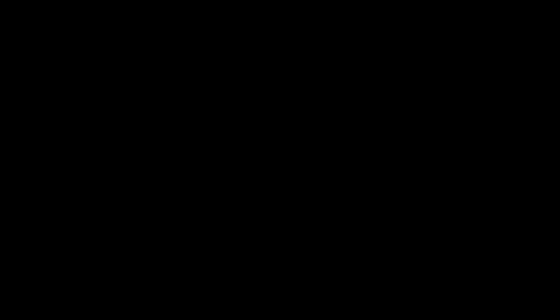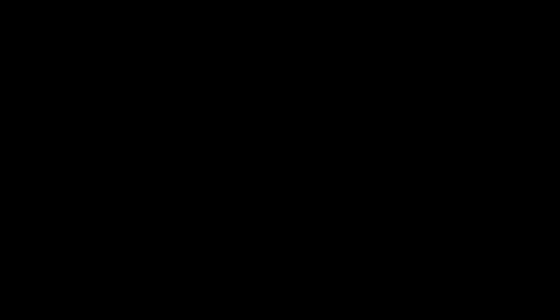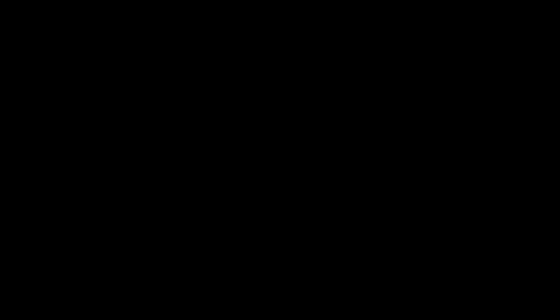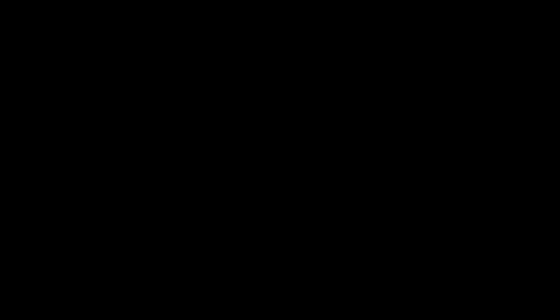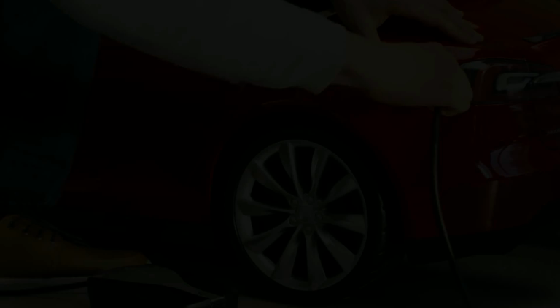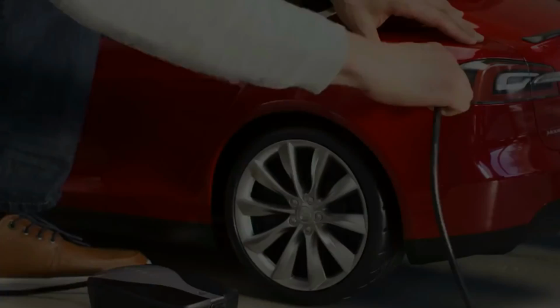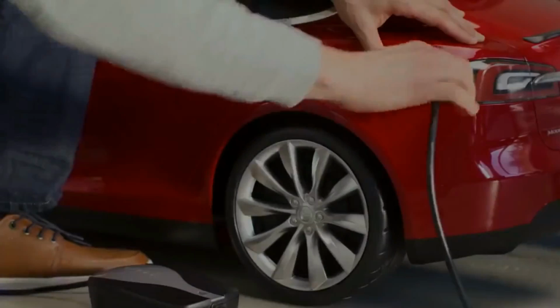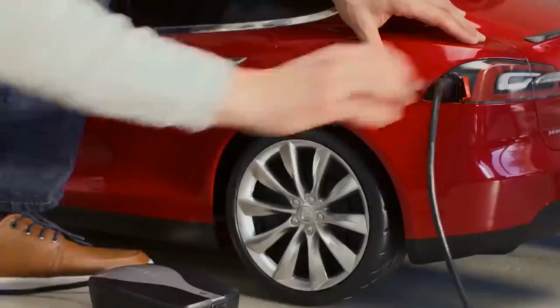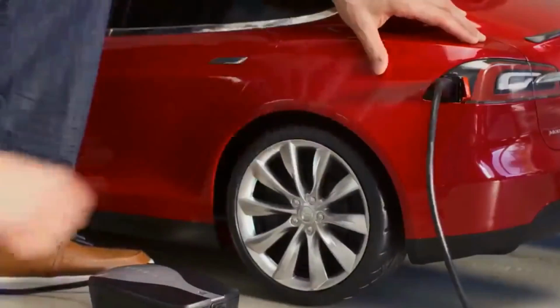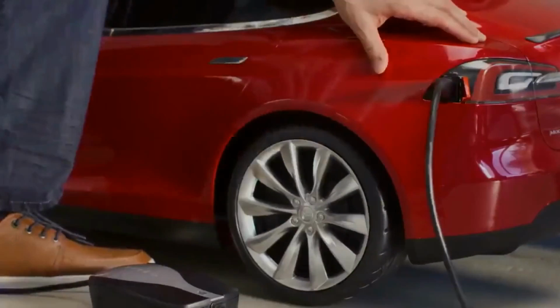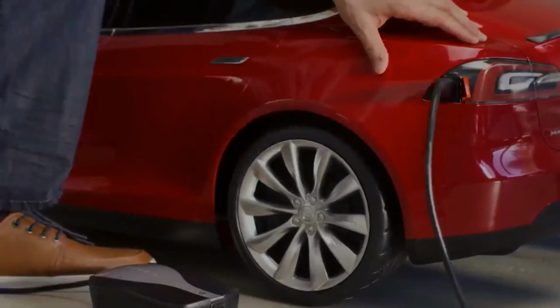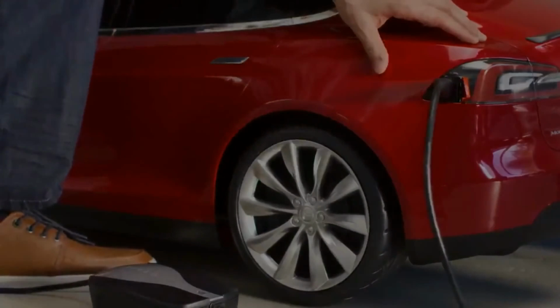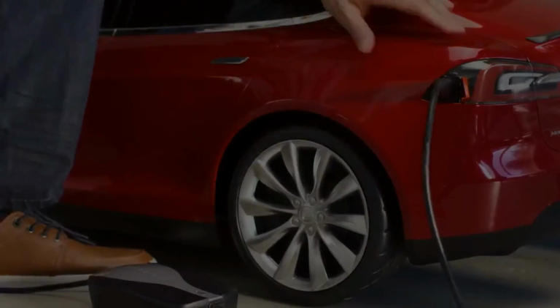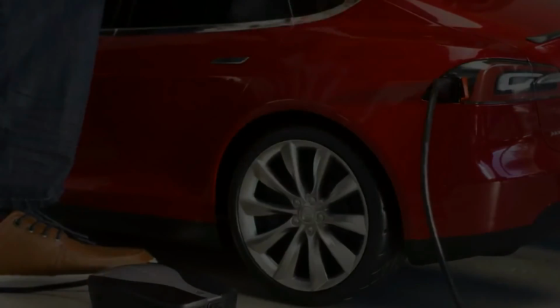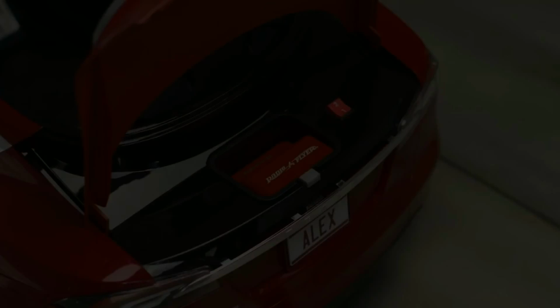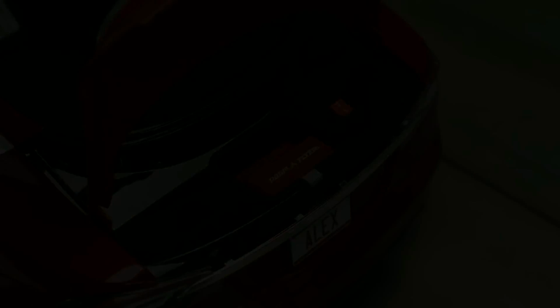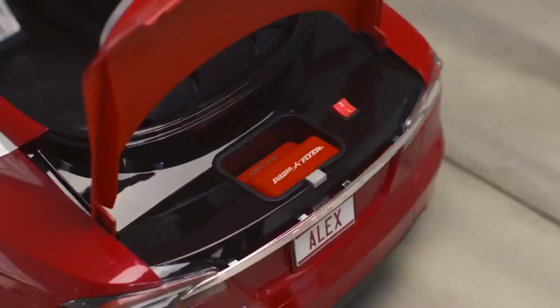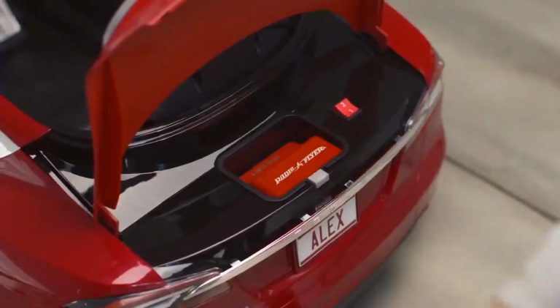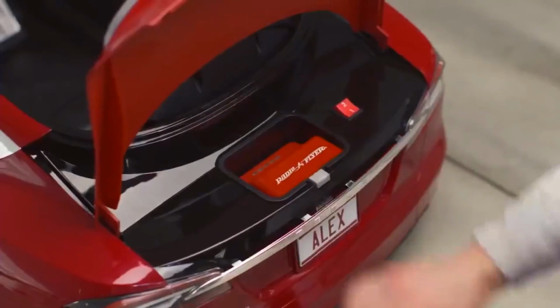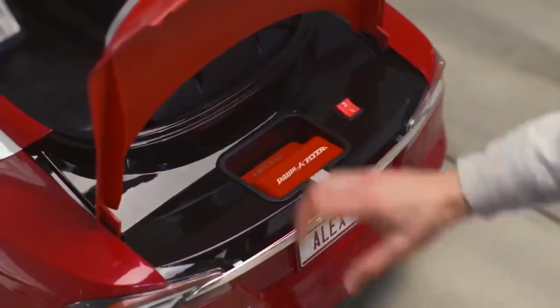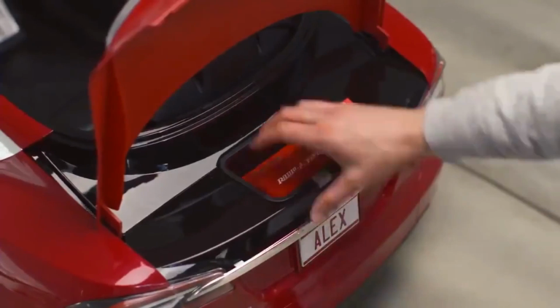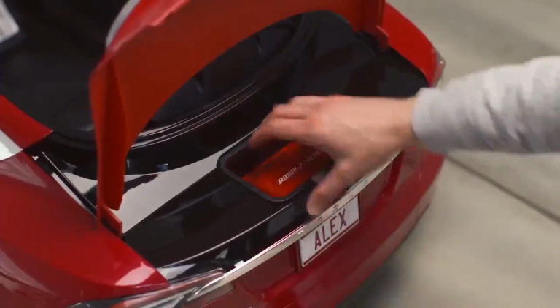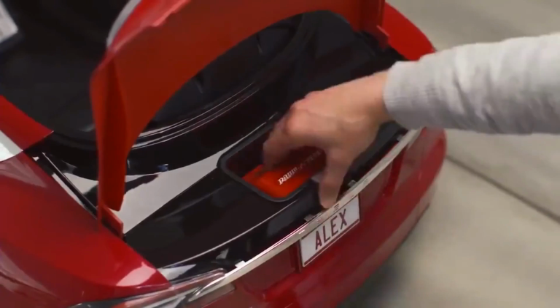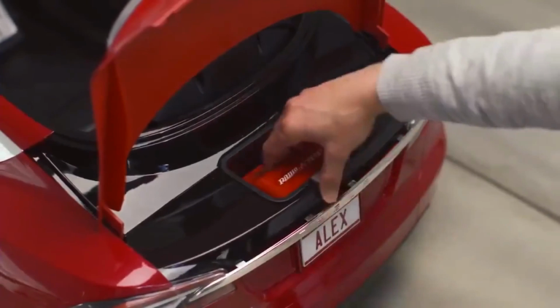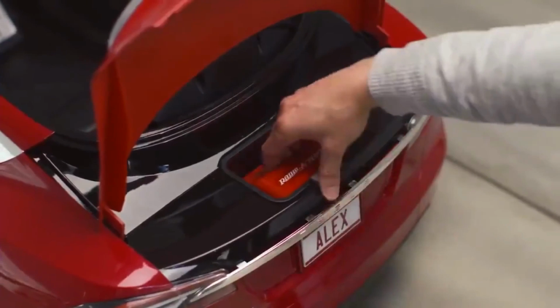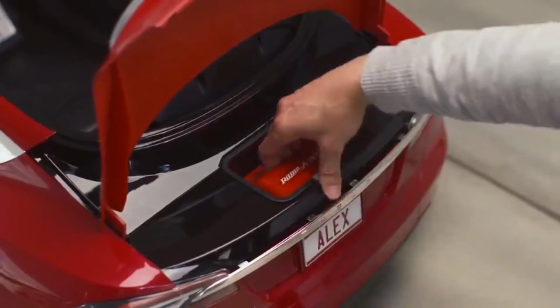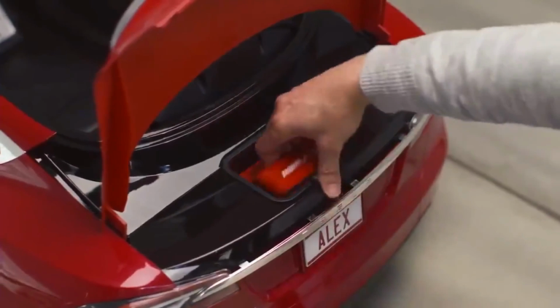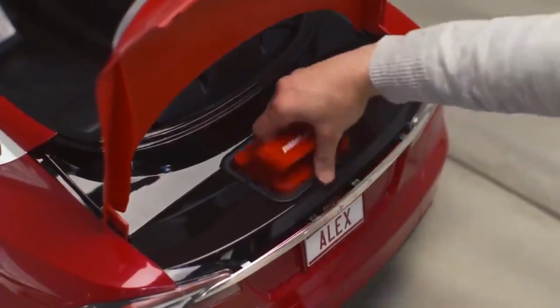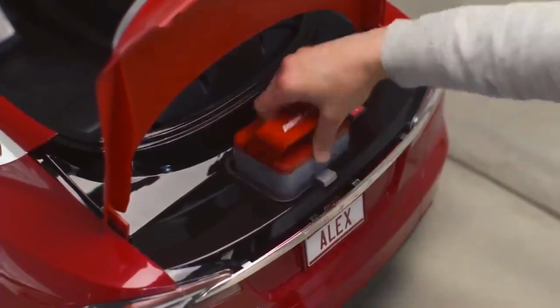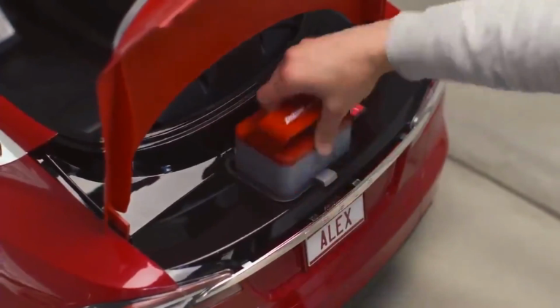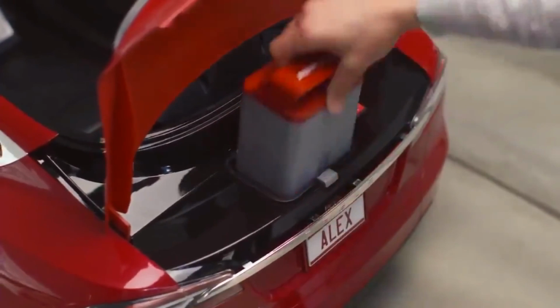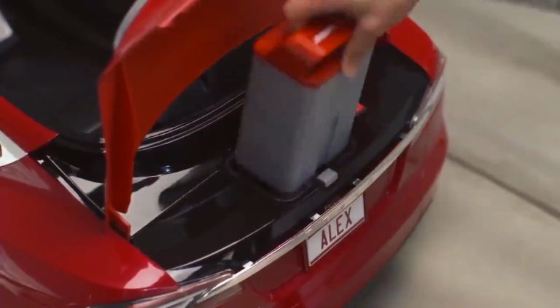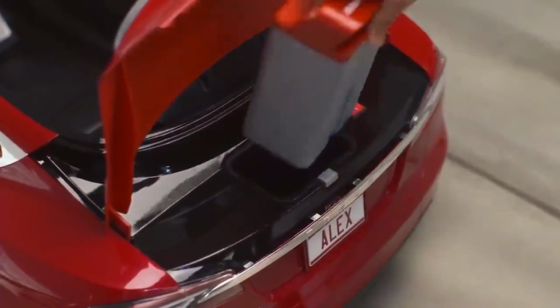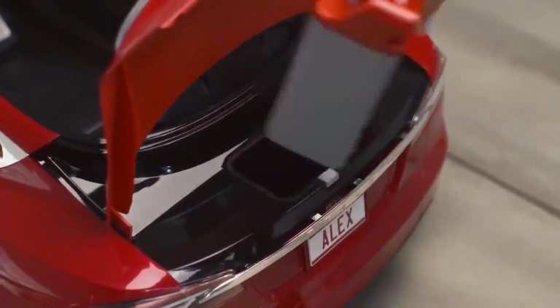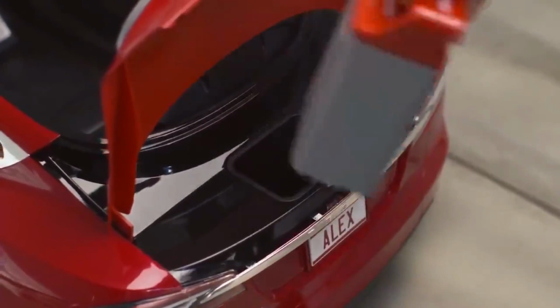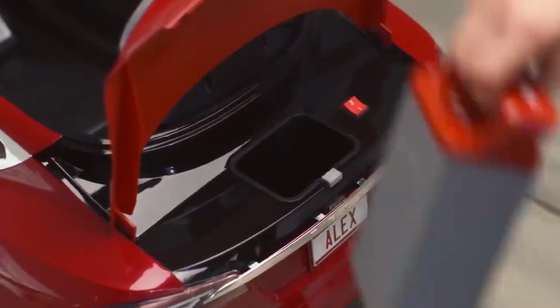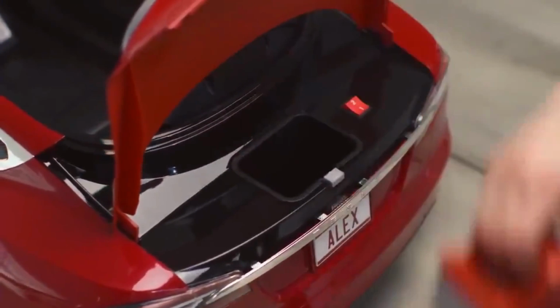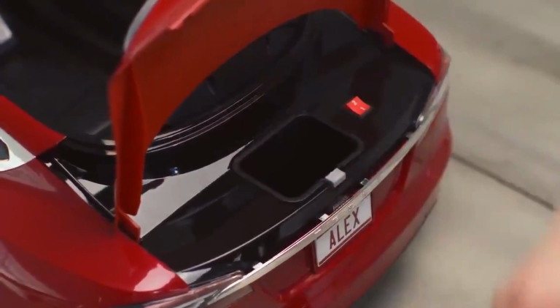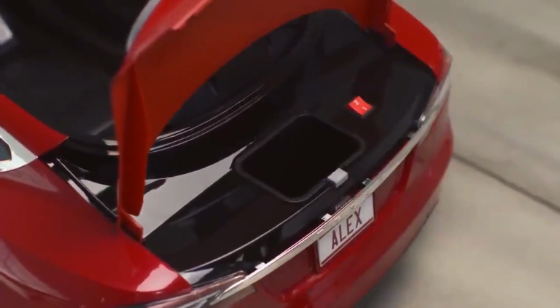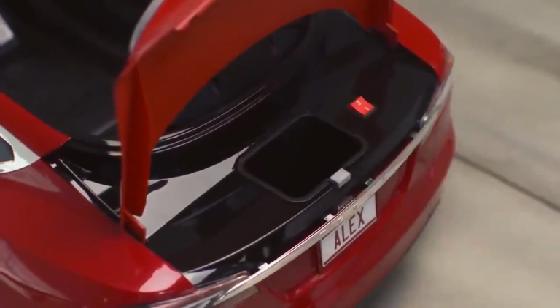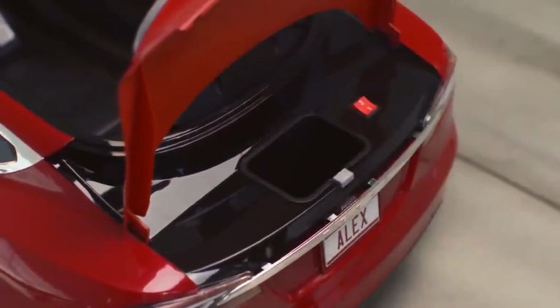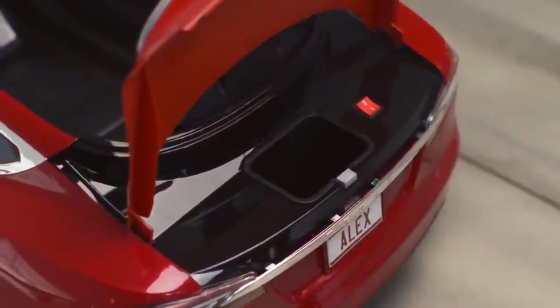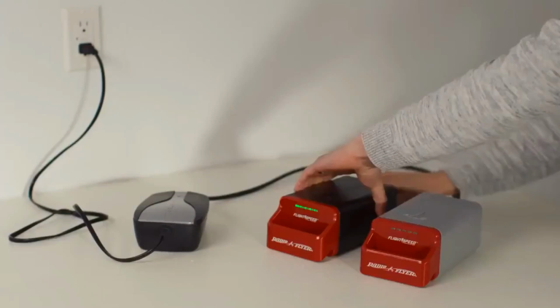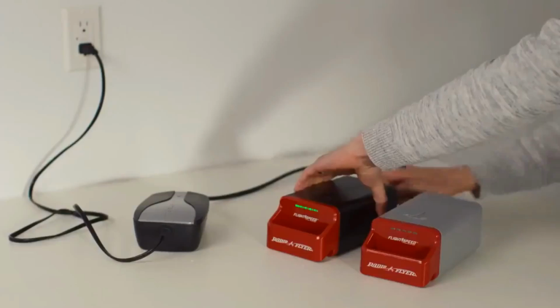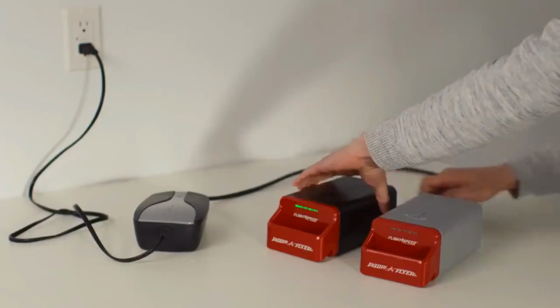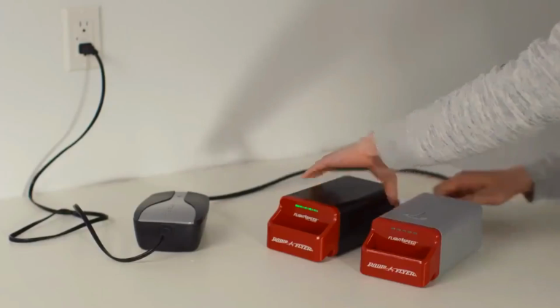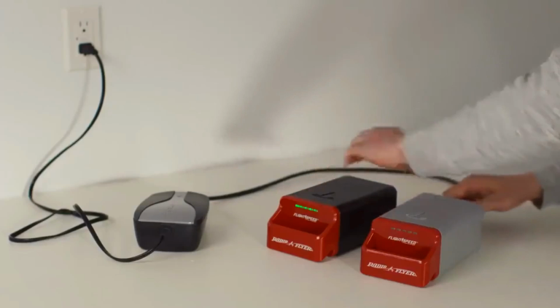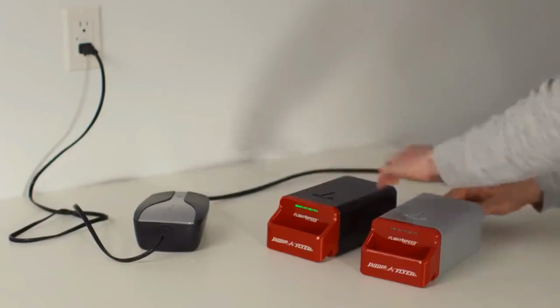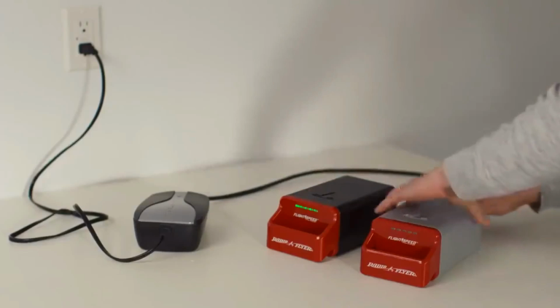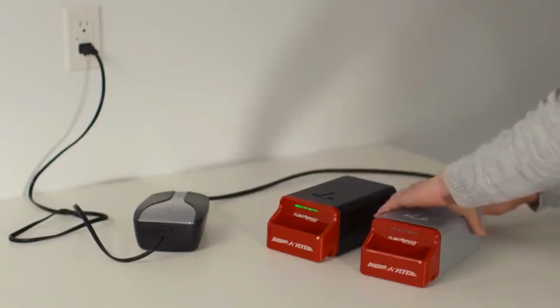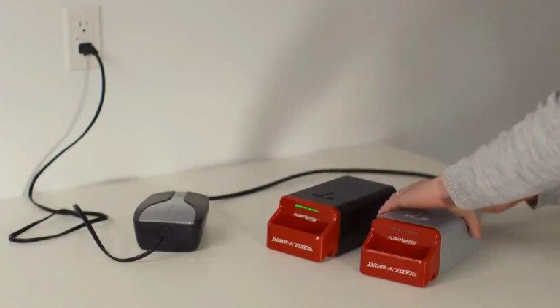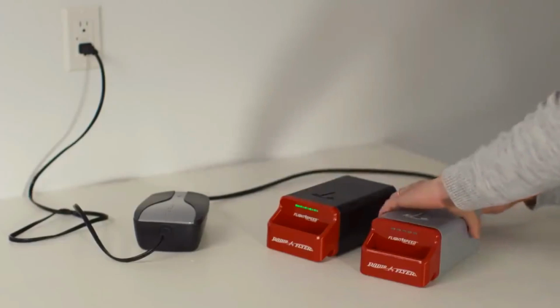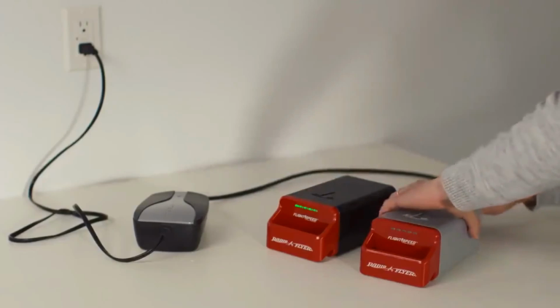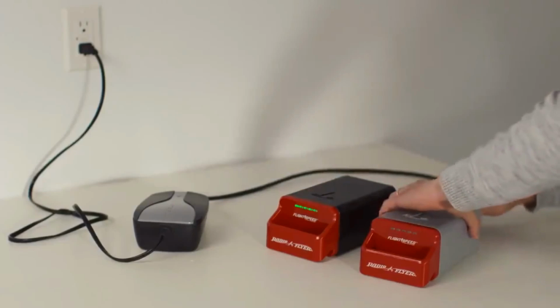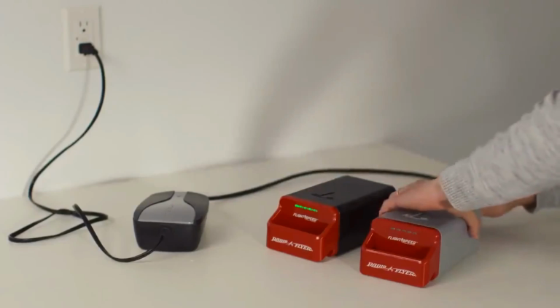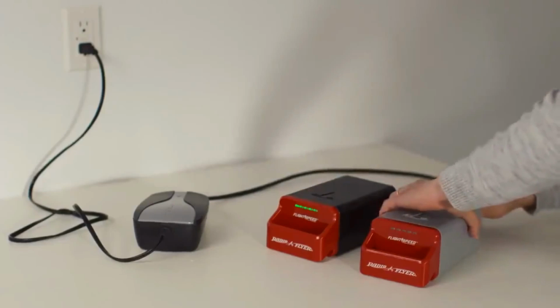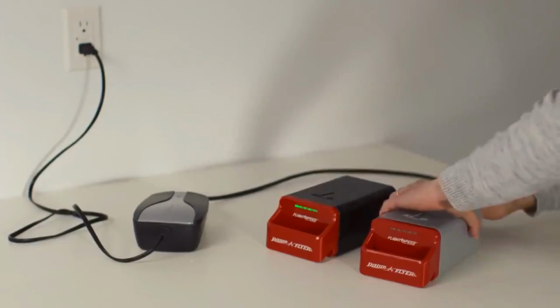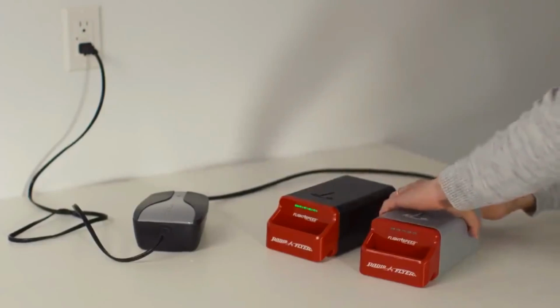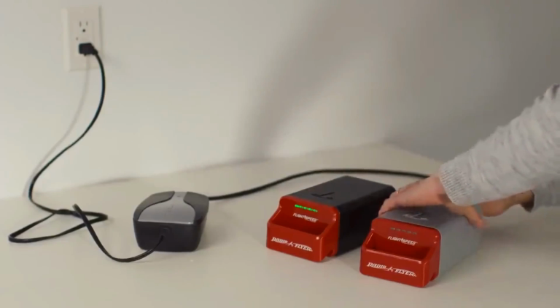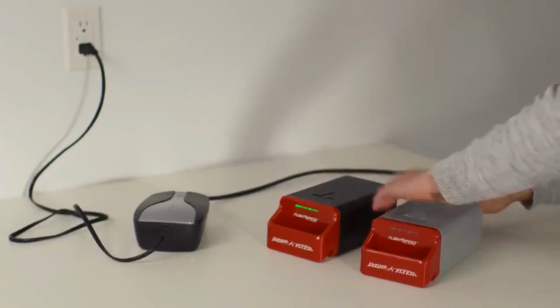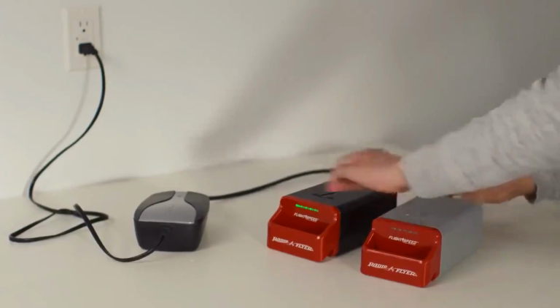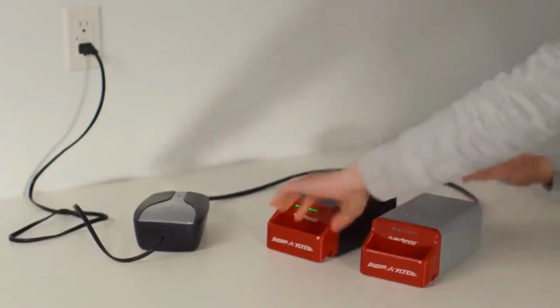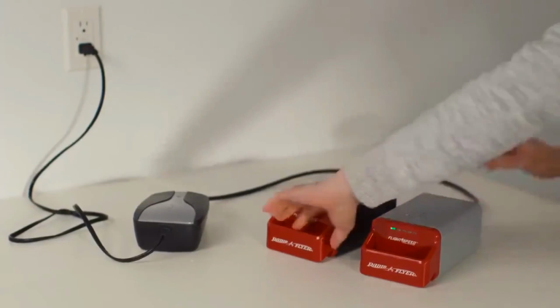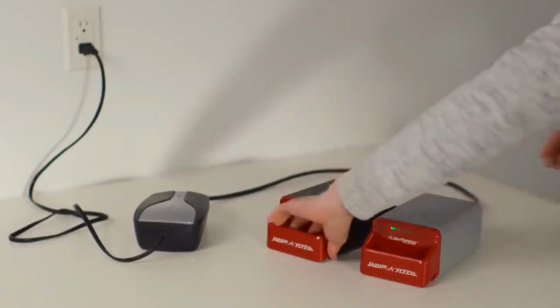Just like a full-size Tesla, charge outside the car and extend play by charging spare batteries while another is in use.